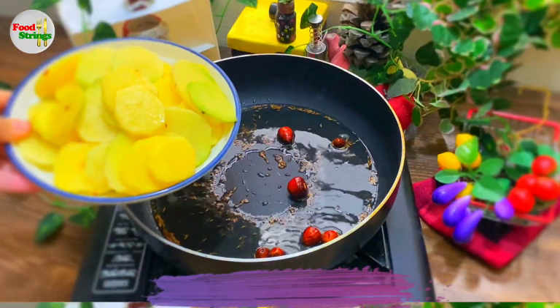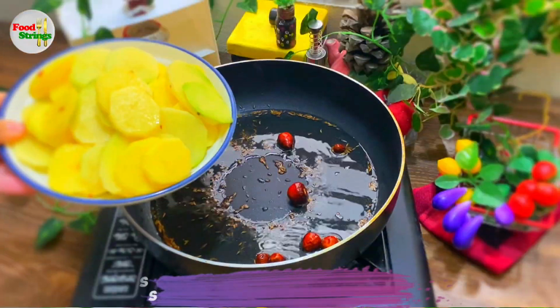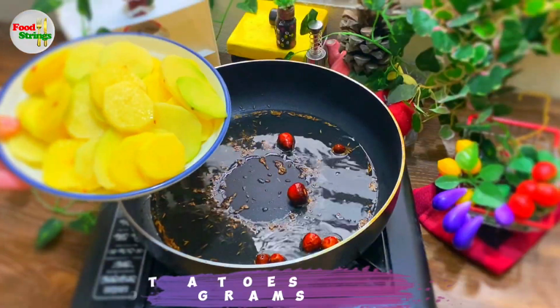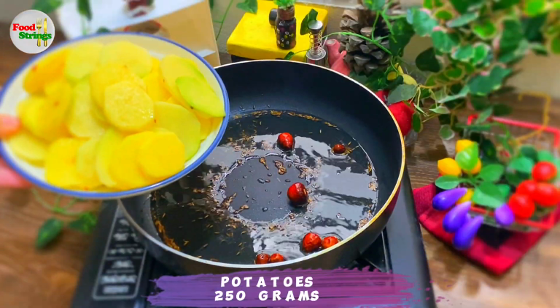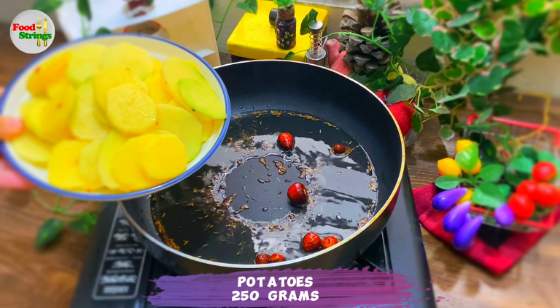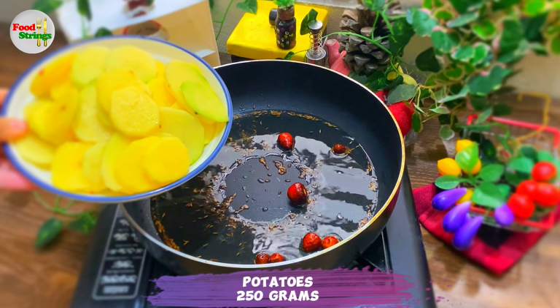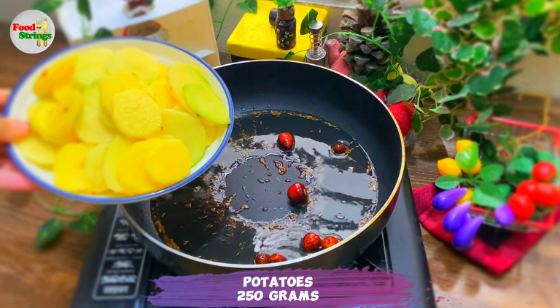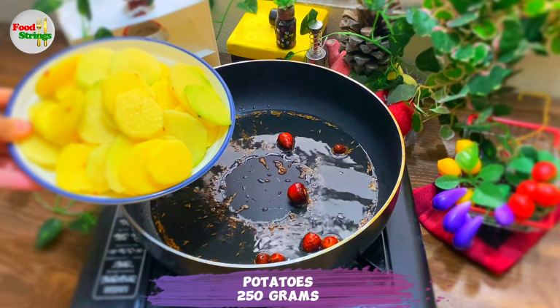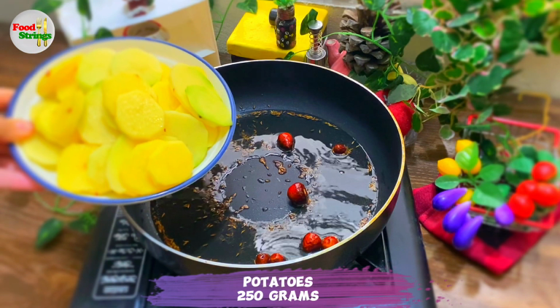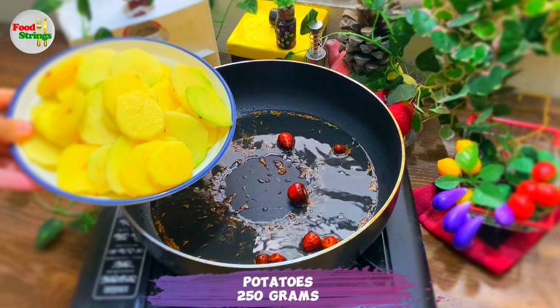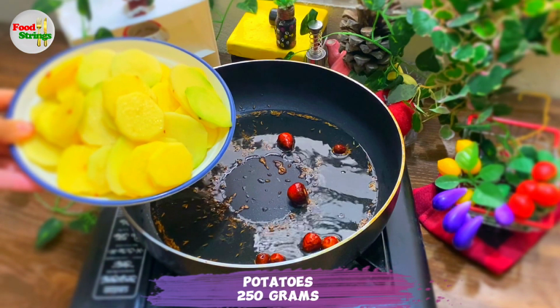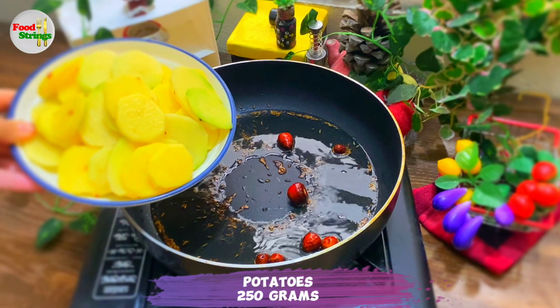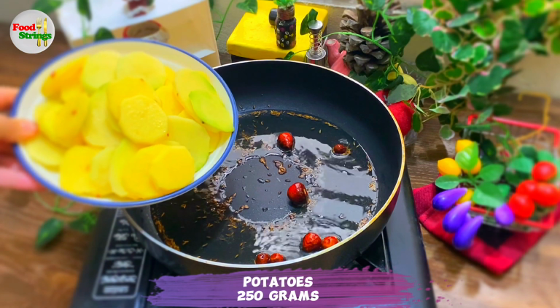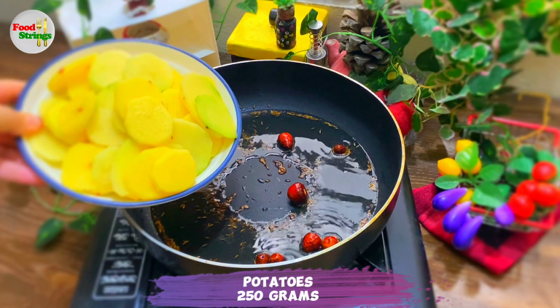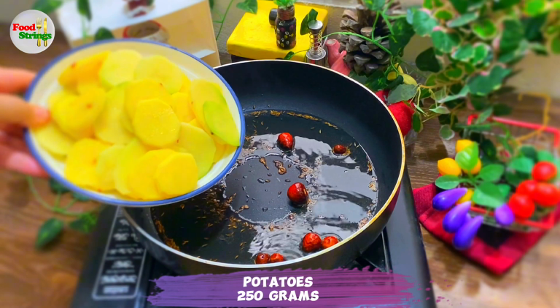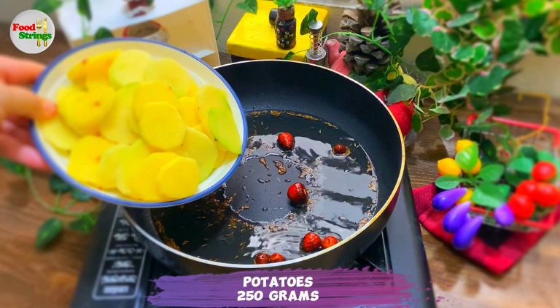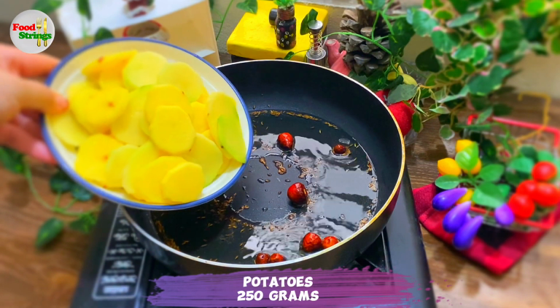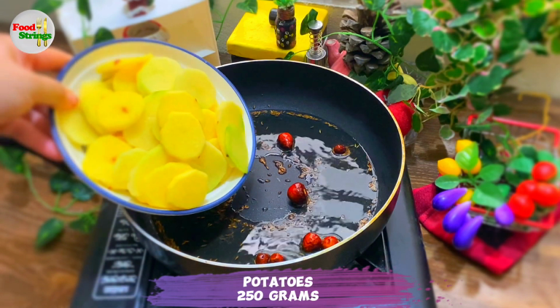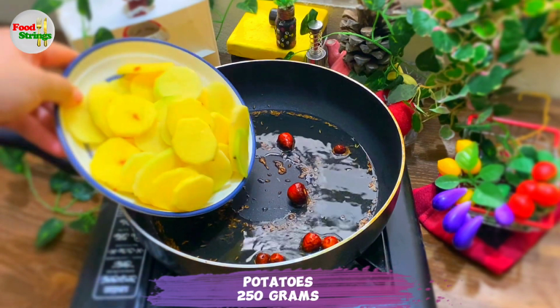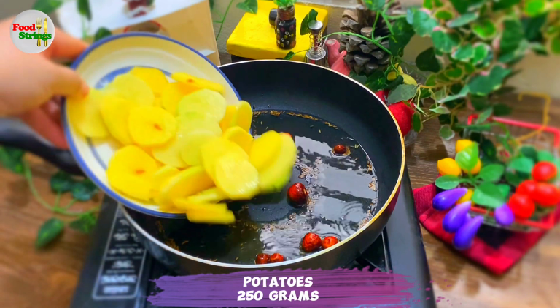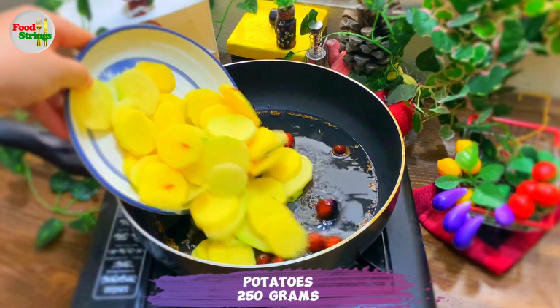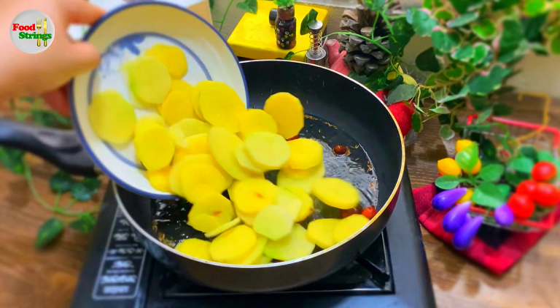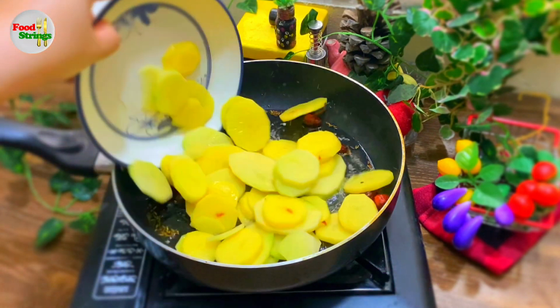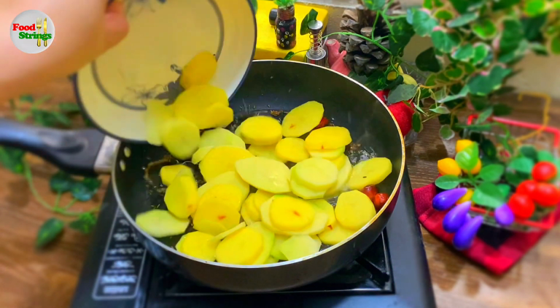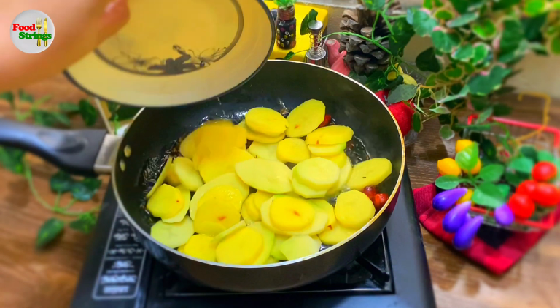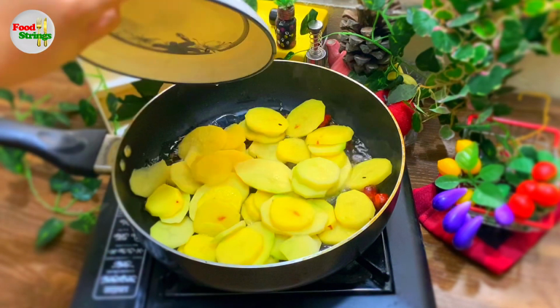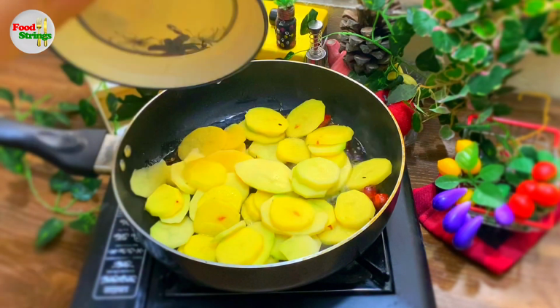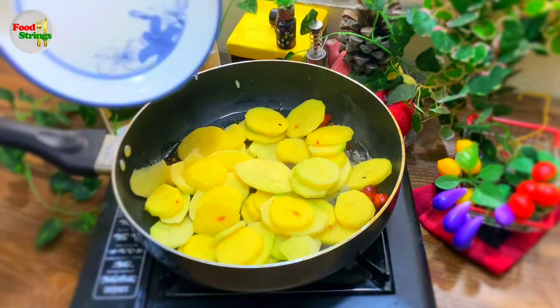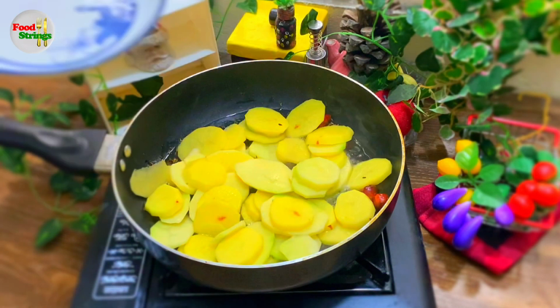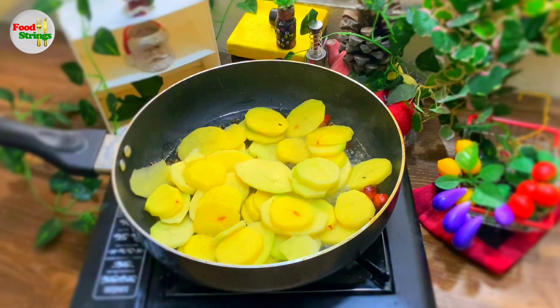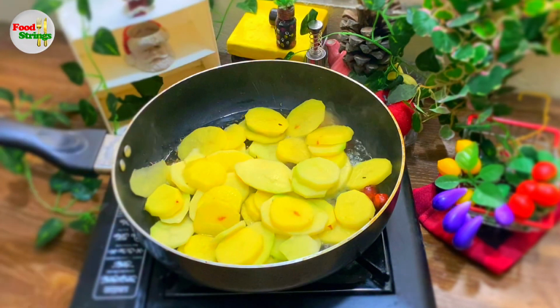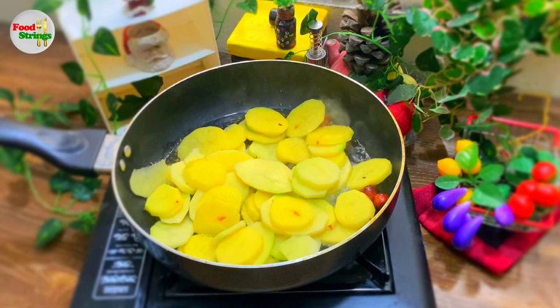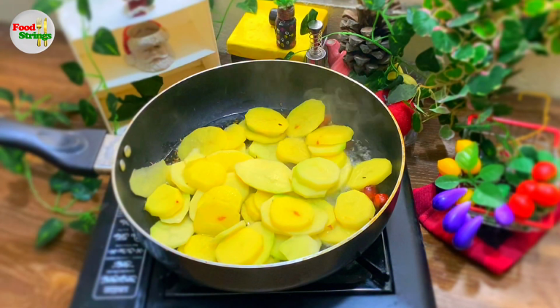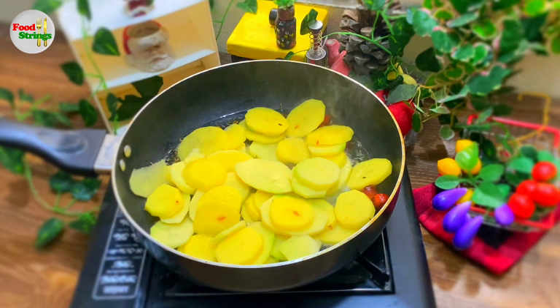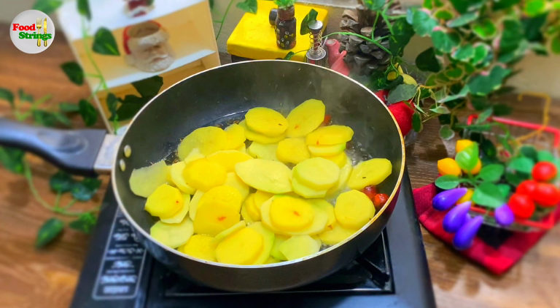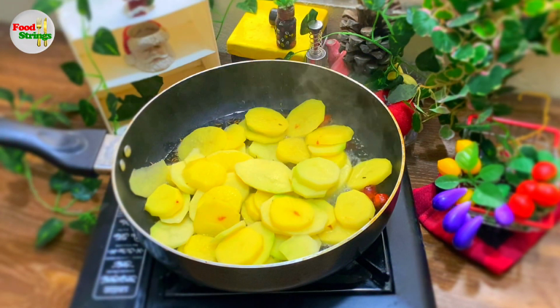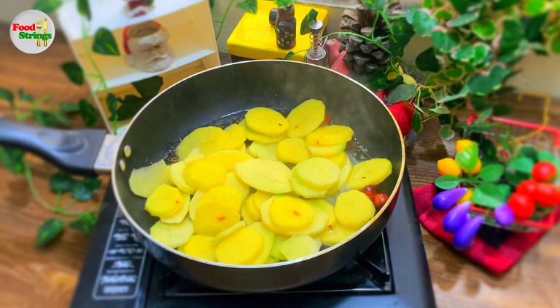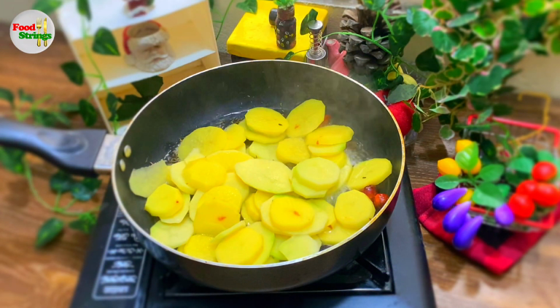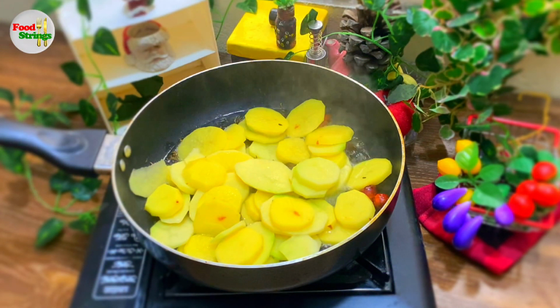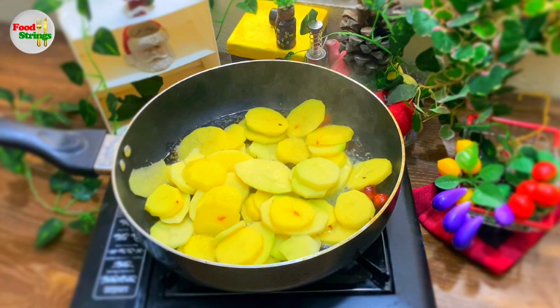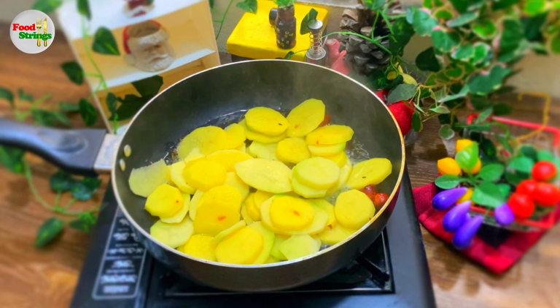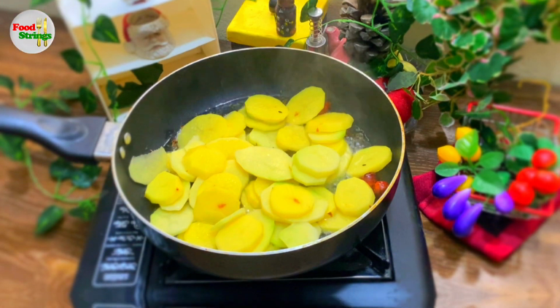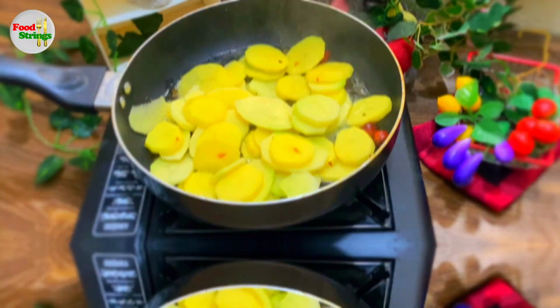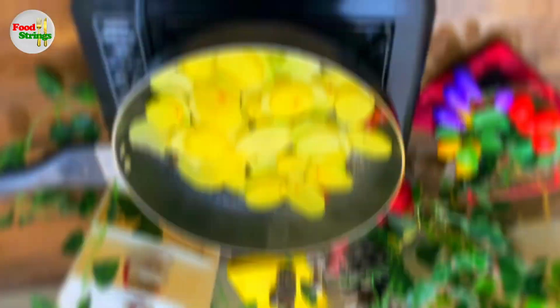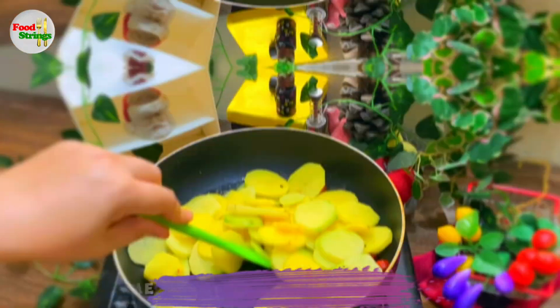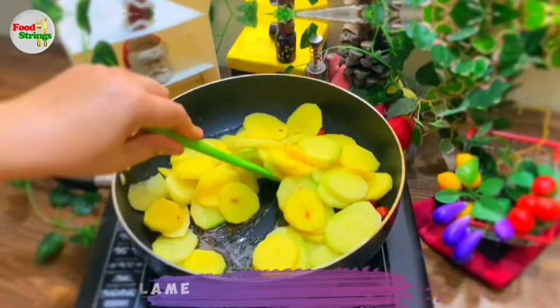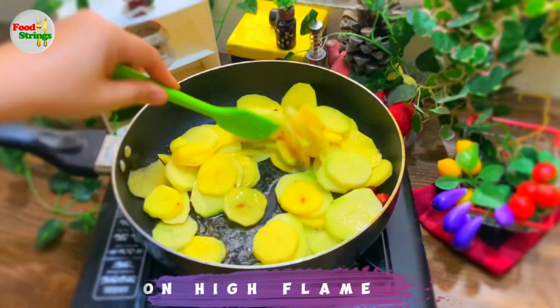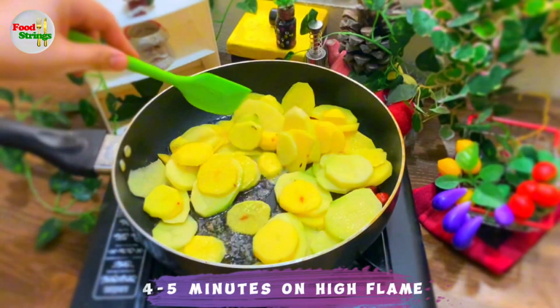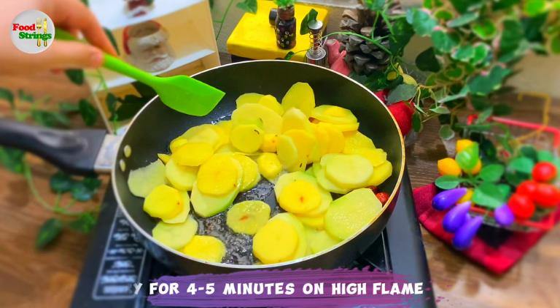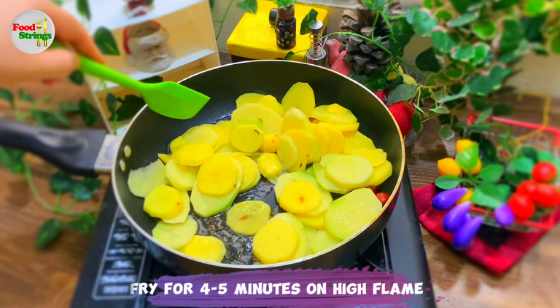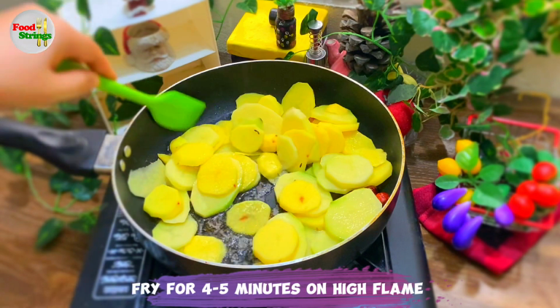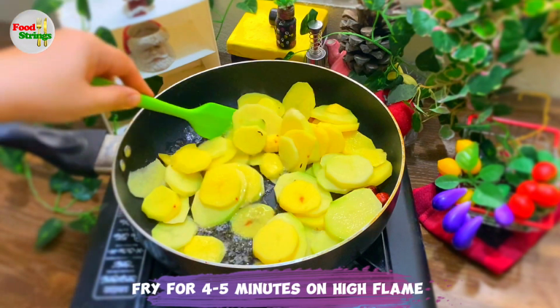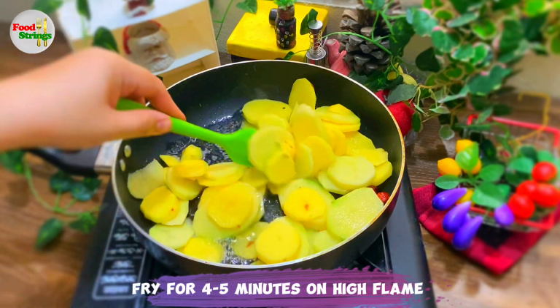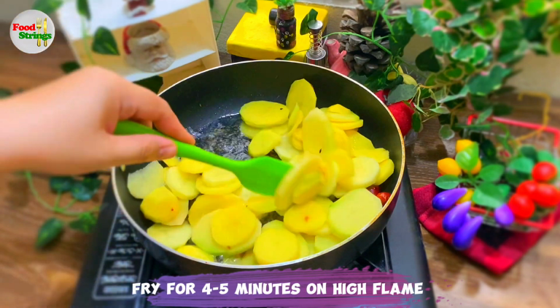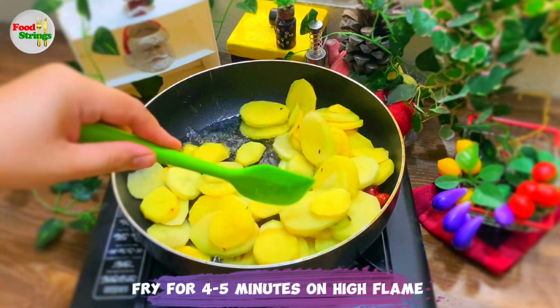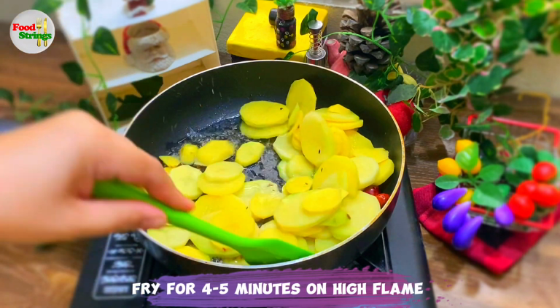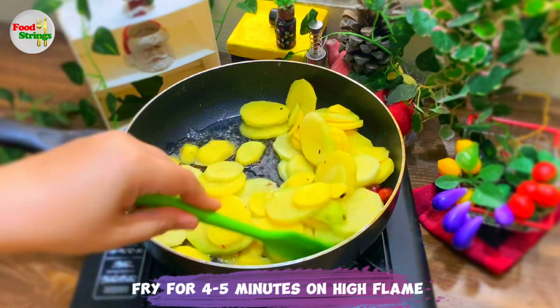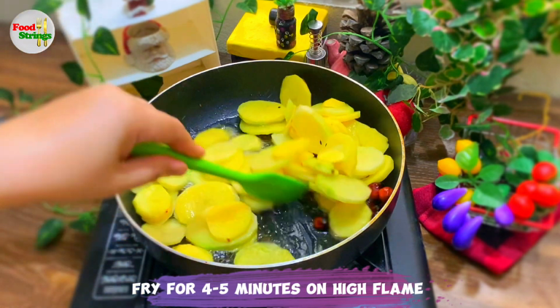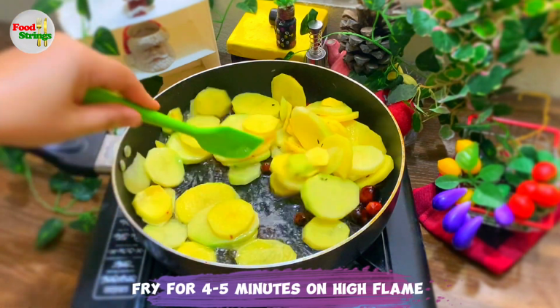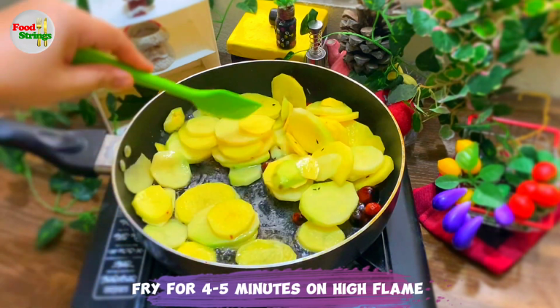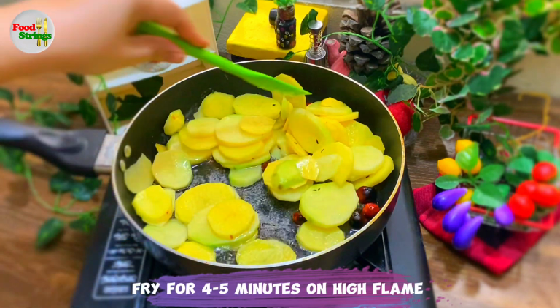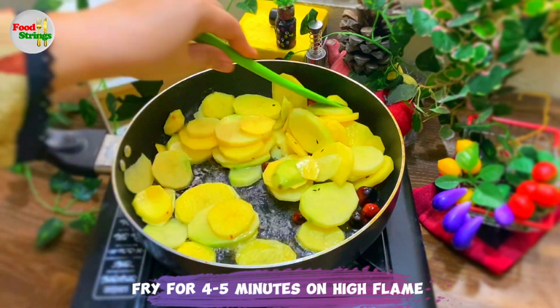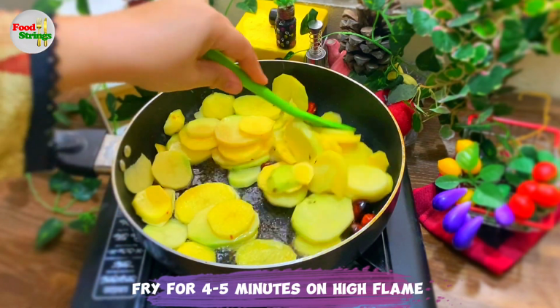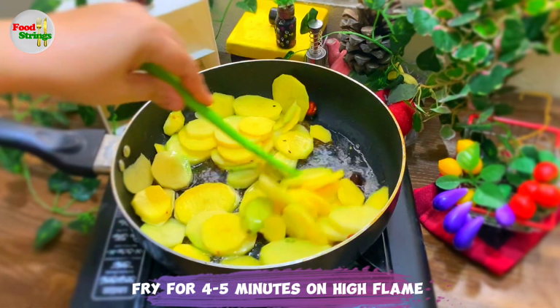Potatoes, 250 grams. Fry for 4 to 5 minutes on high flame.